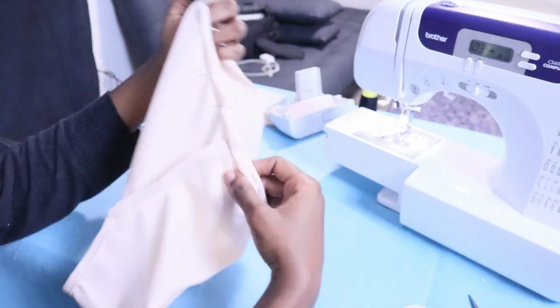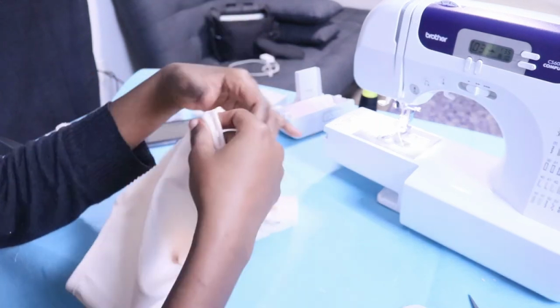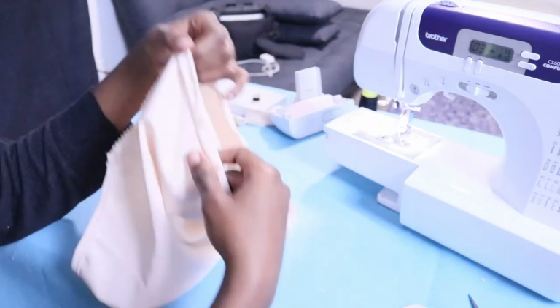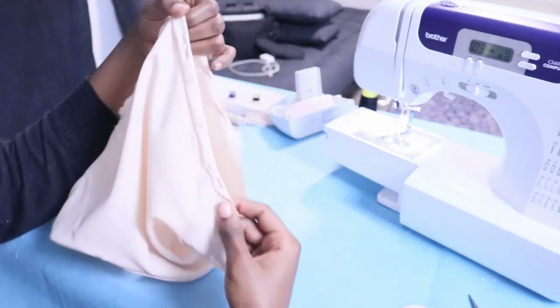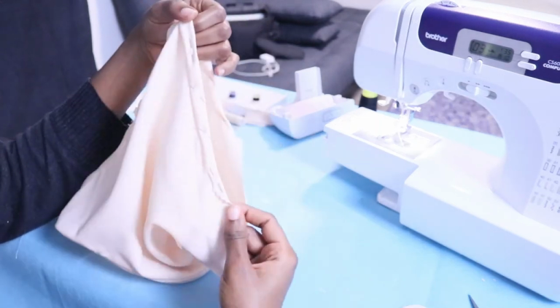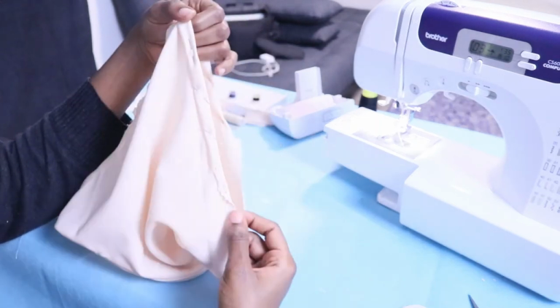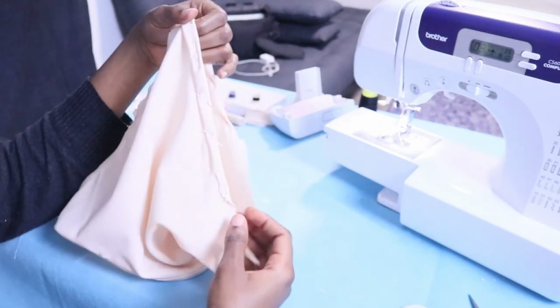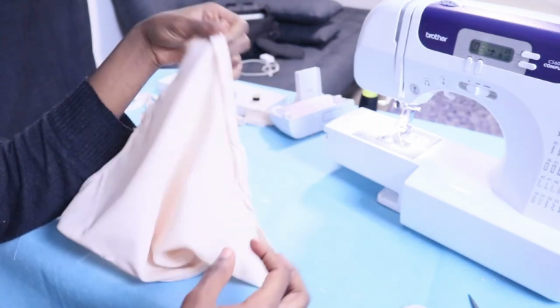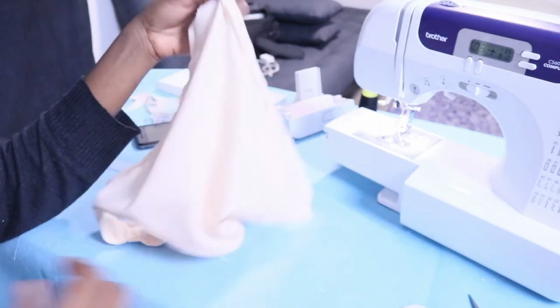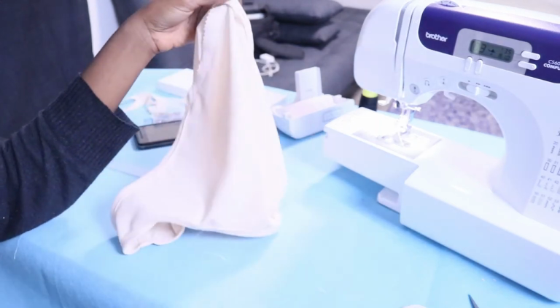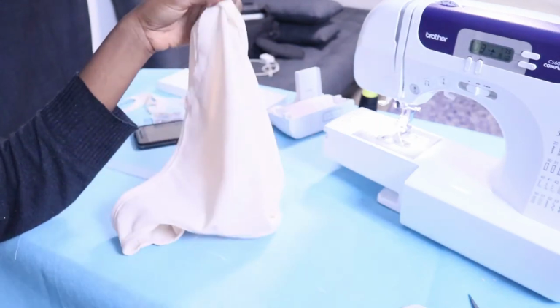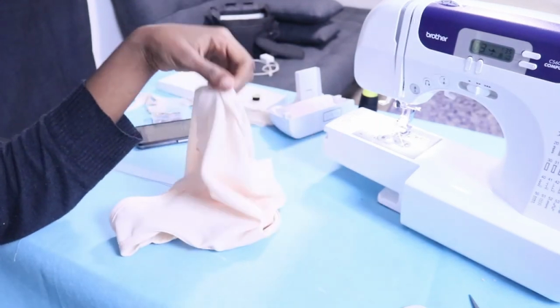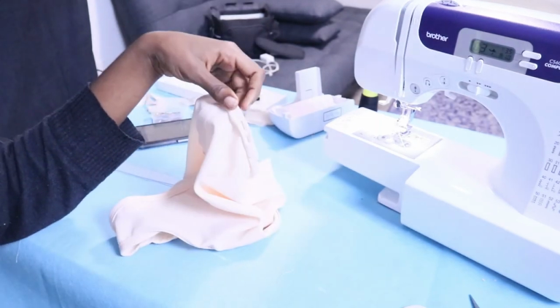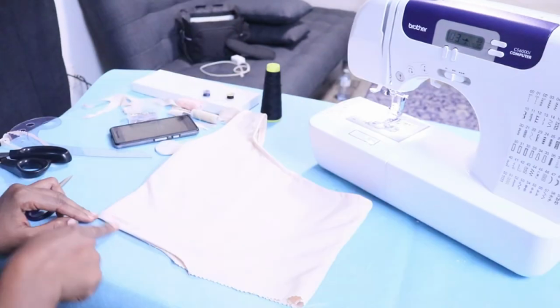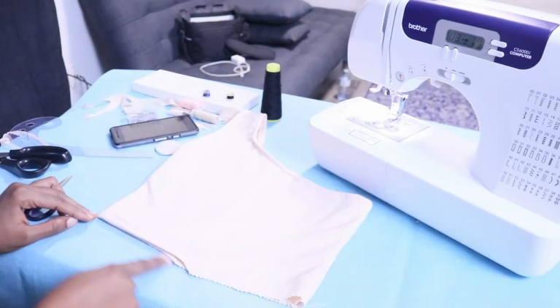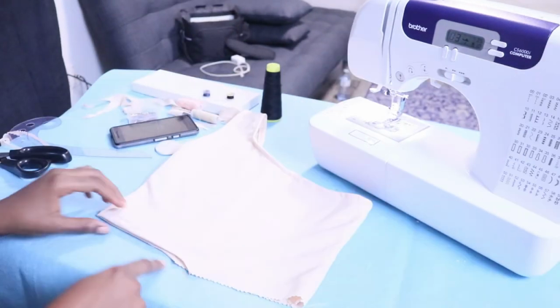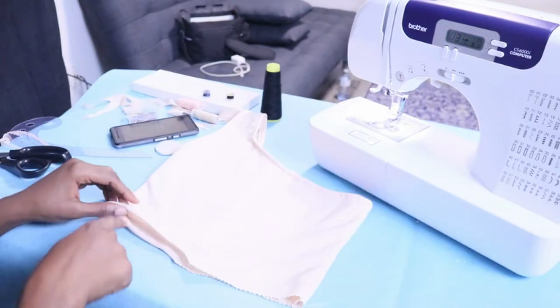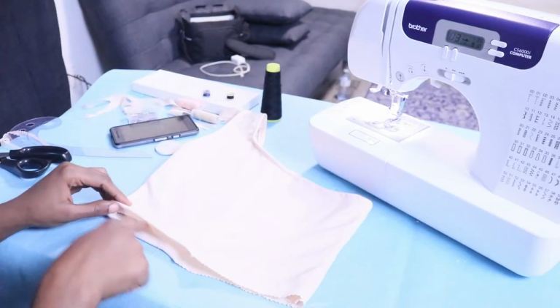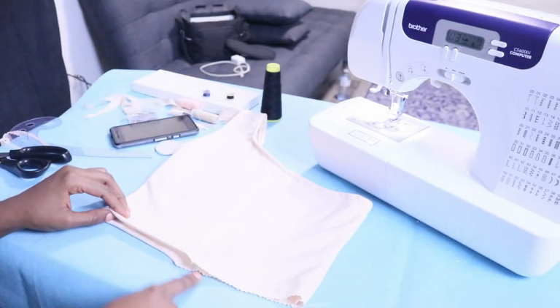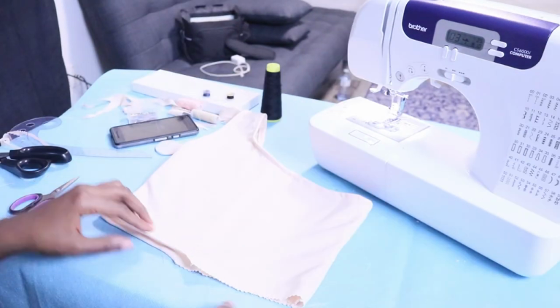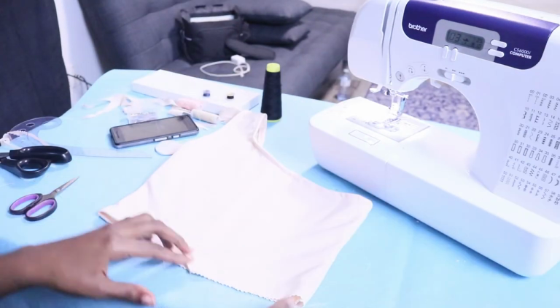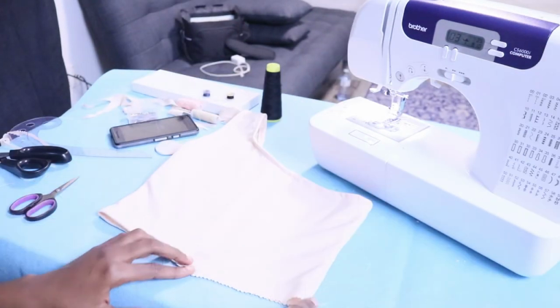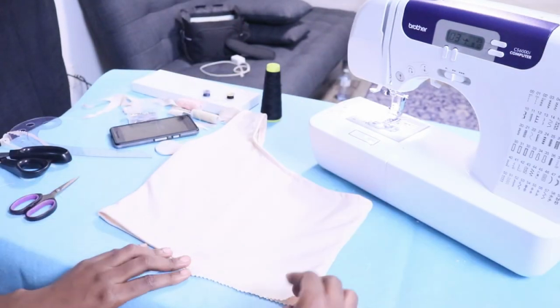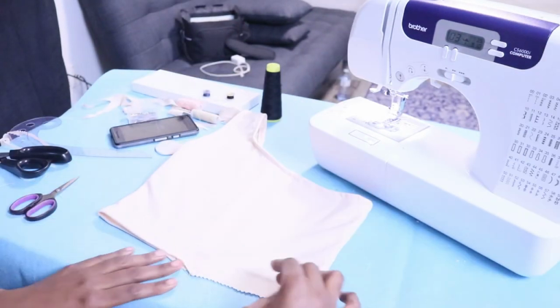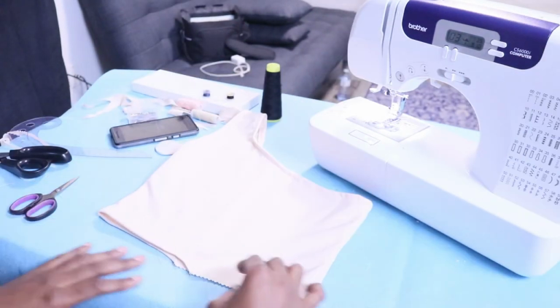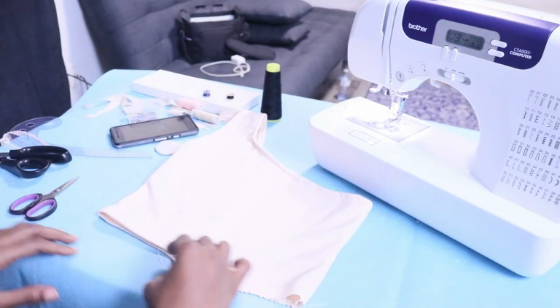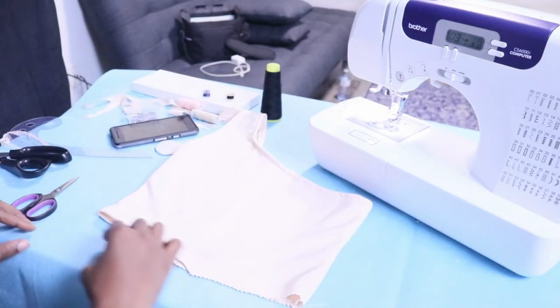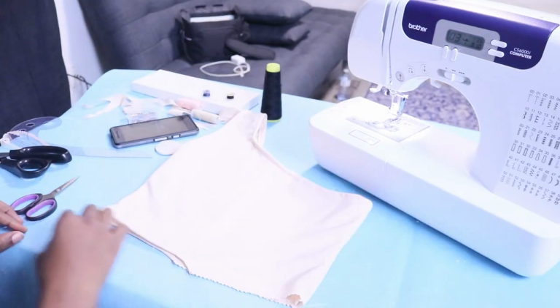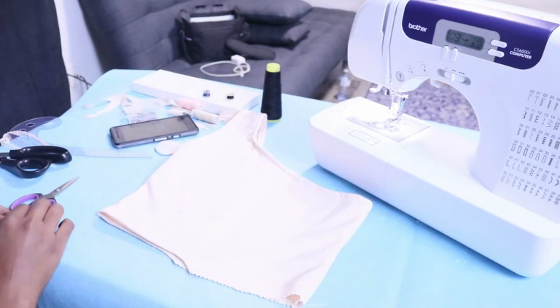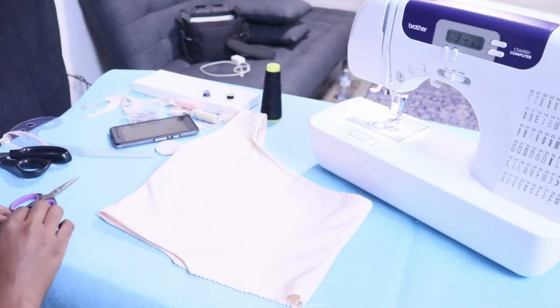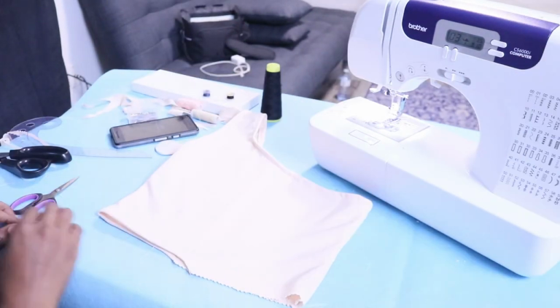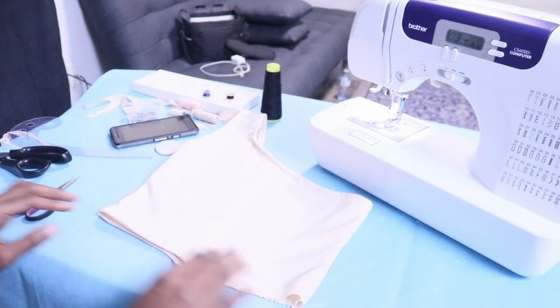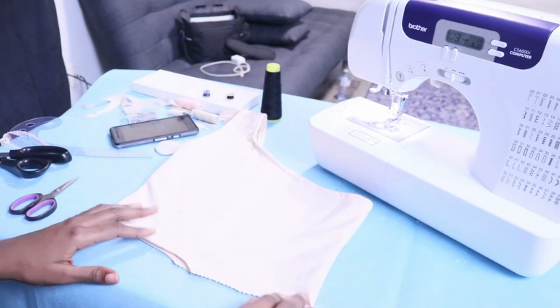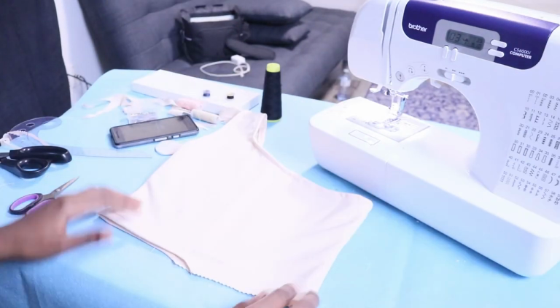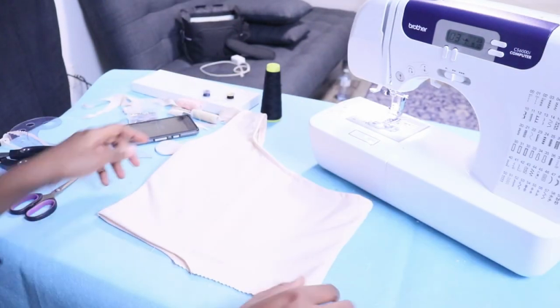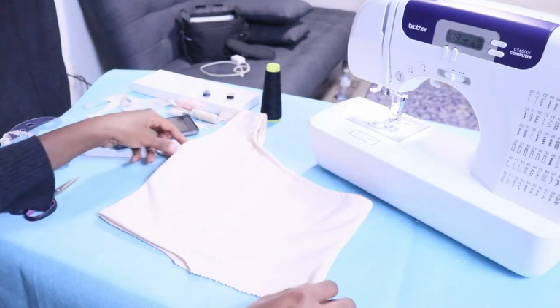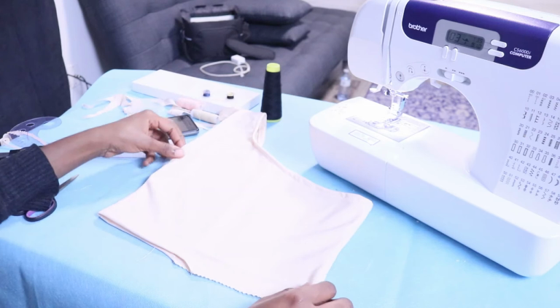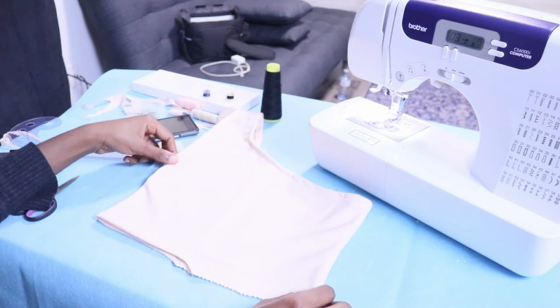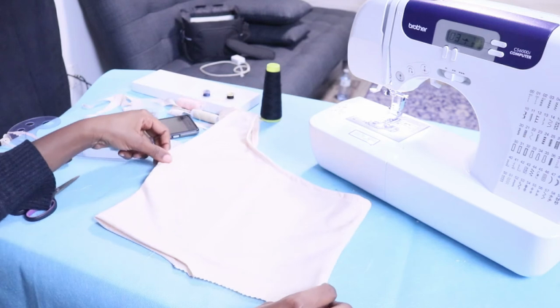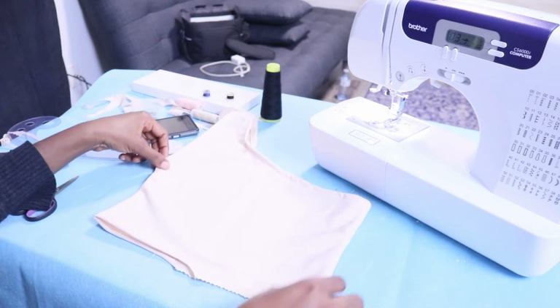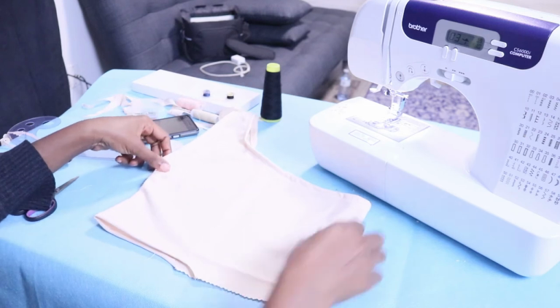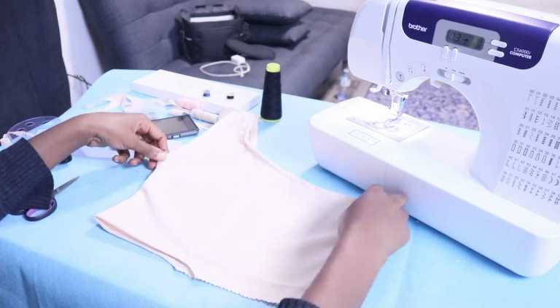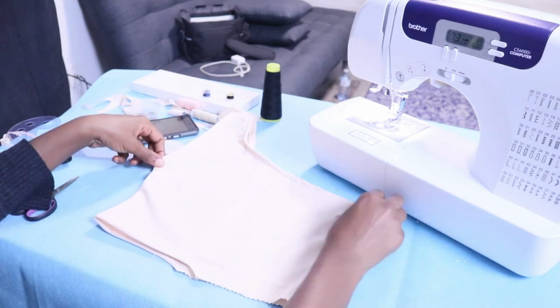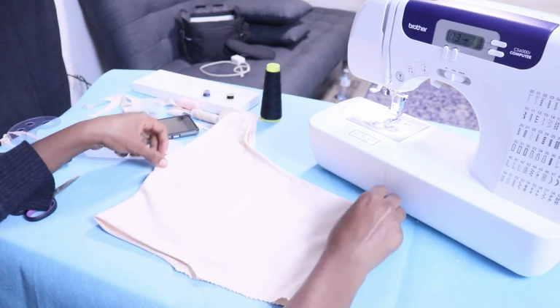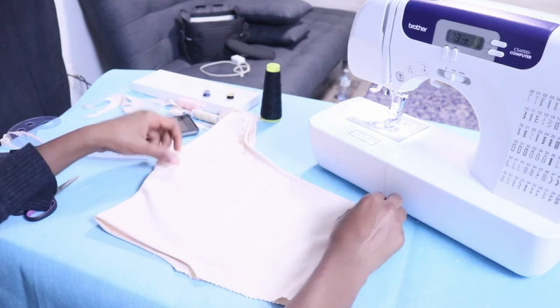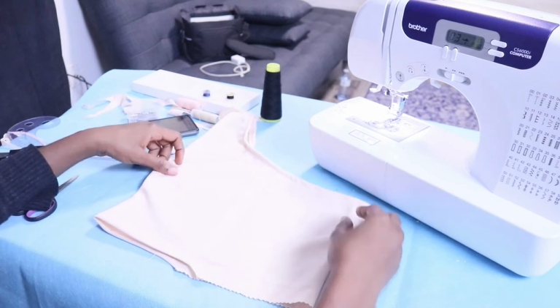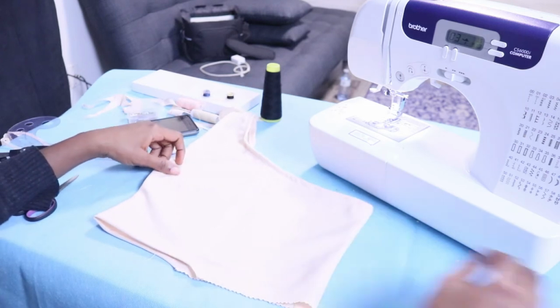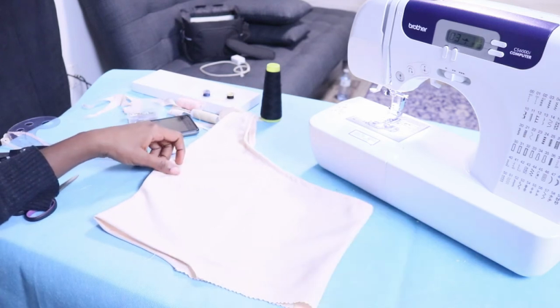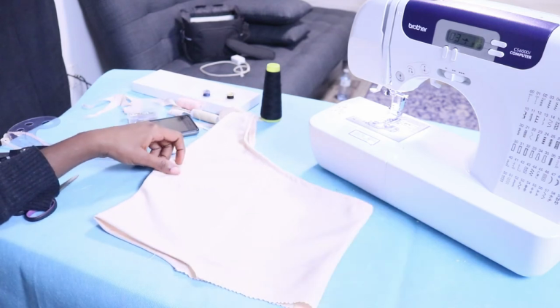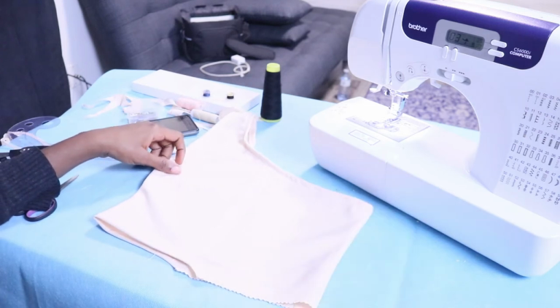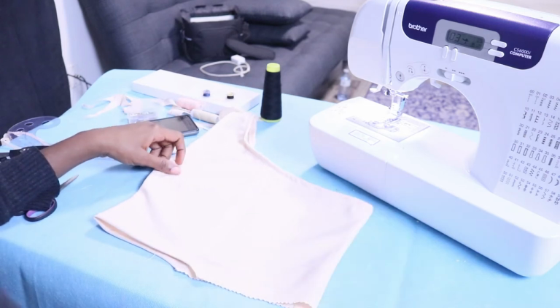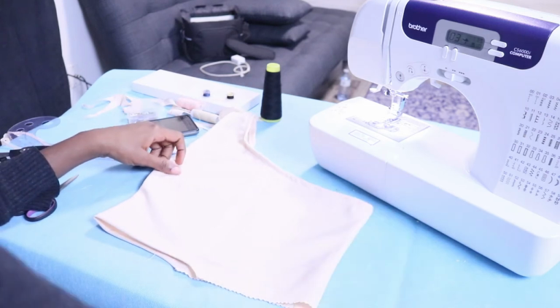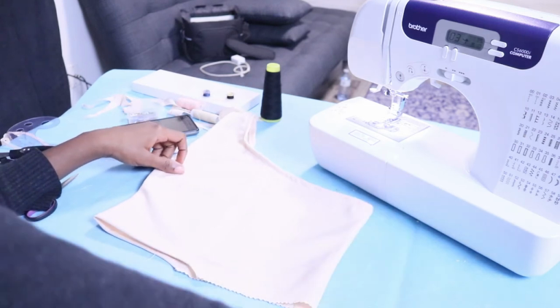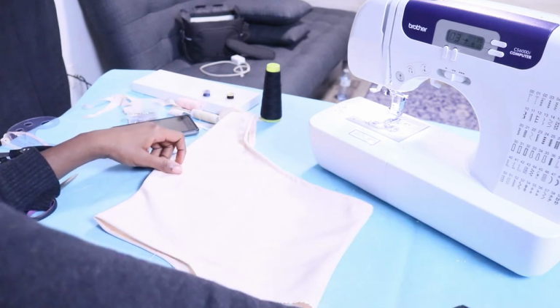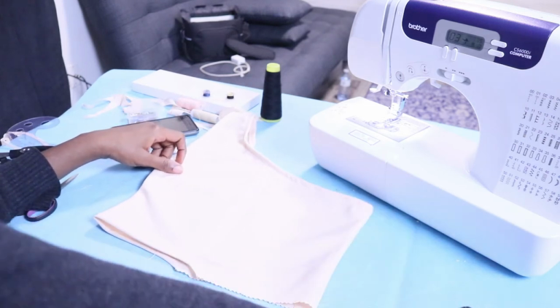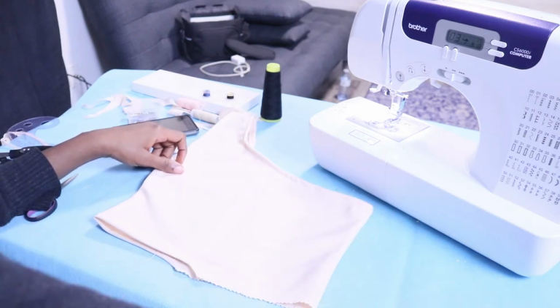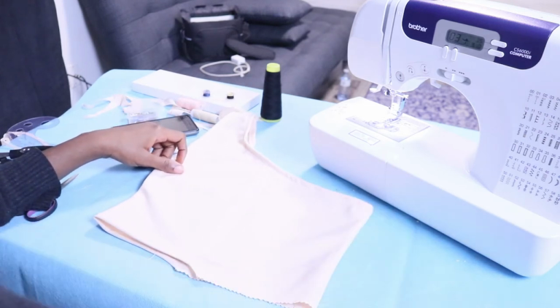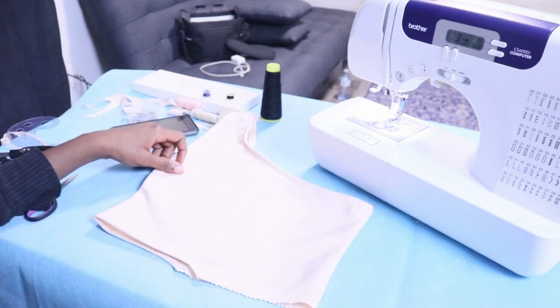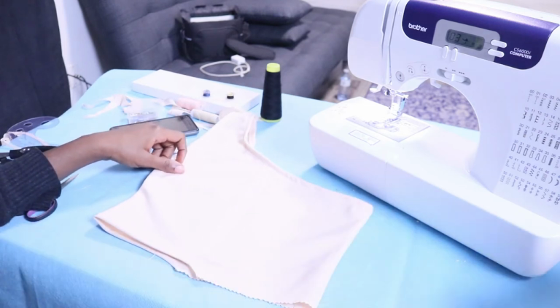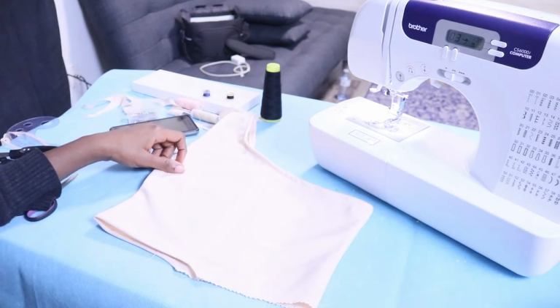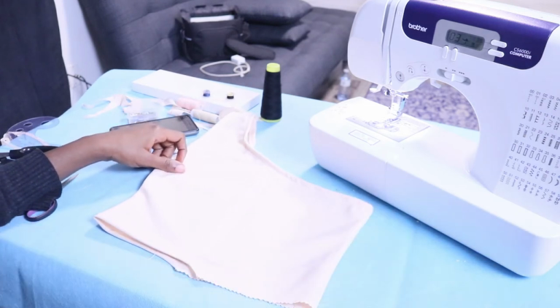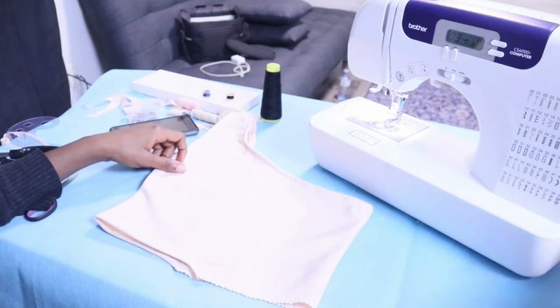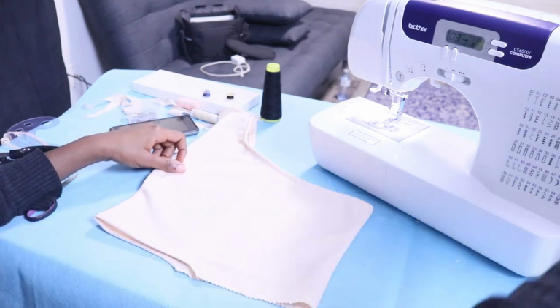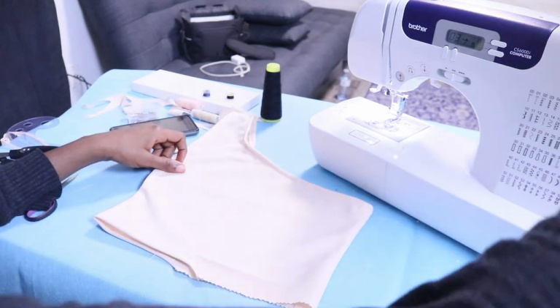Sewing that part down — still using stitch number 3. You're going to use this stitch whenever you're sewing stretchy fabric.